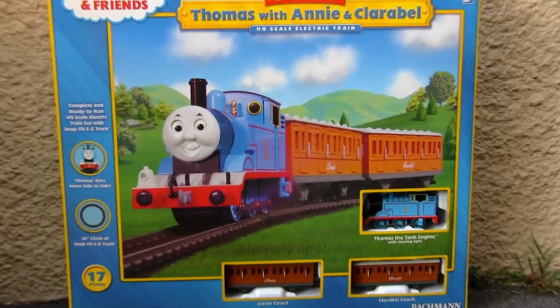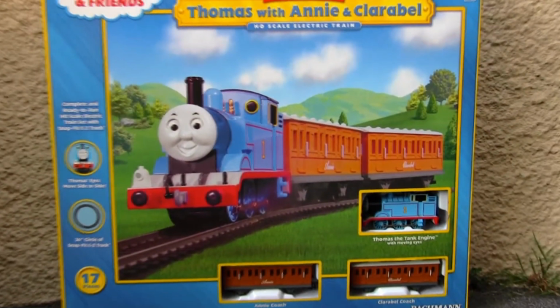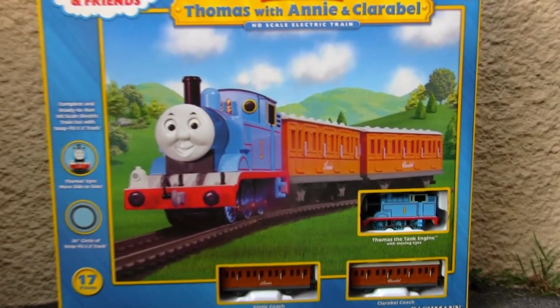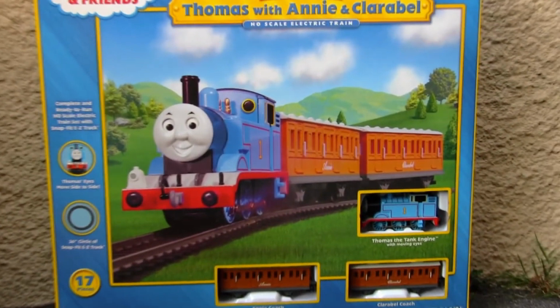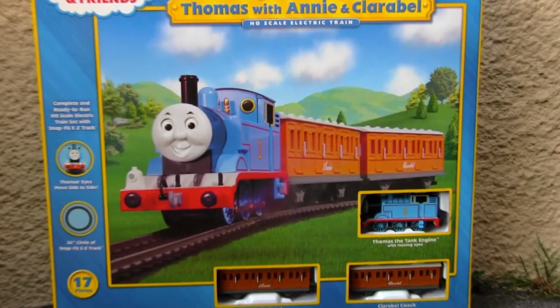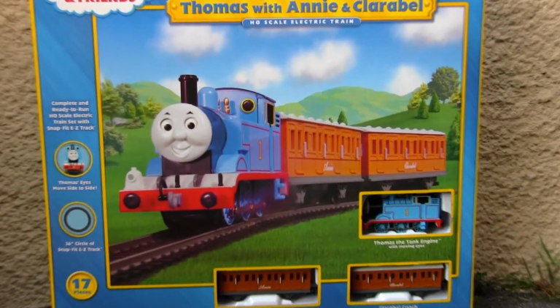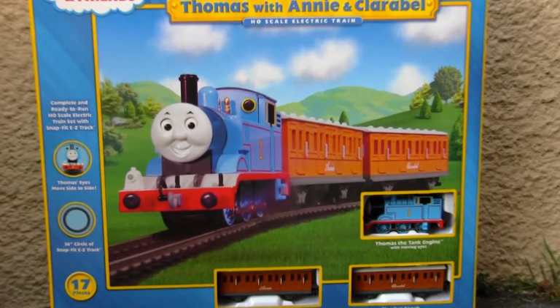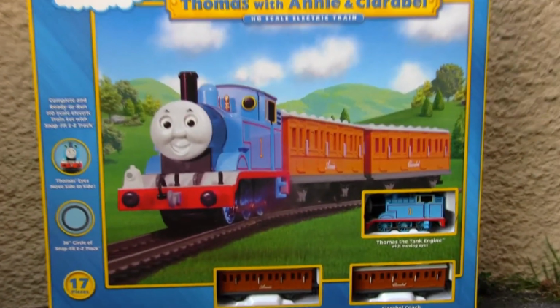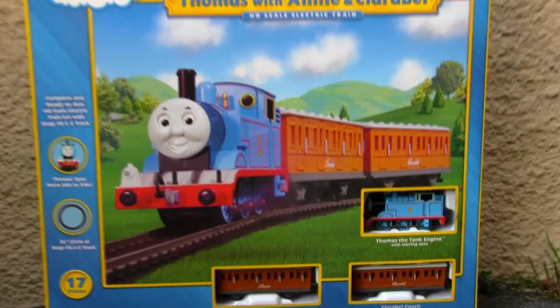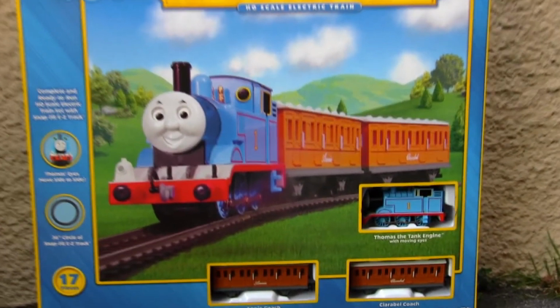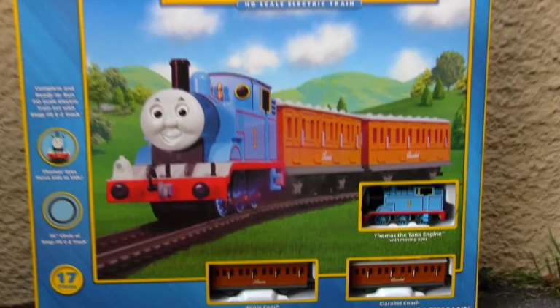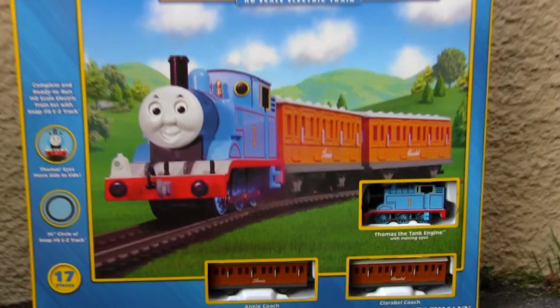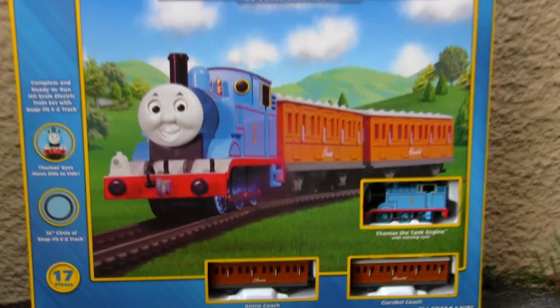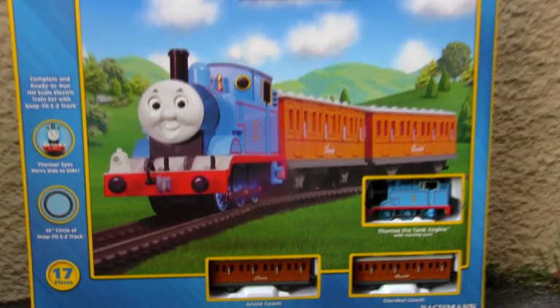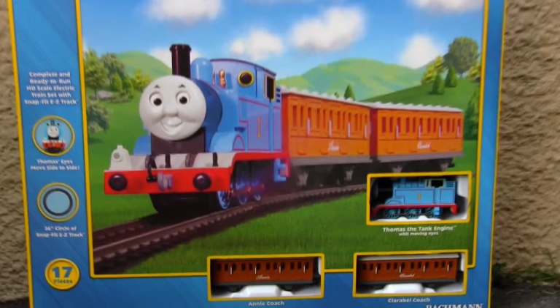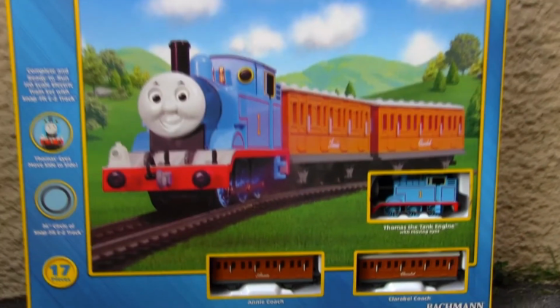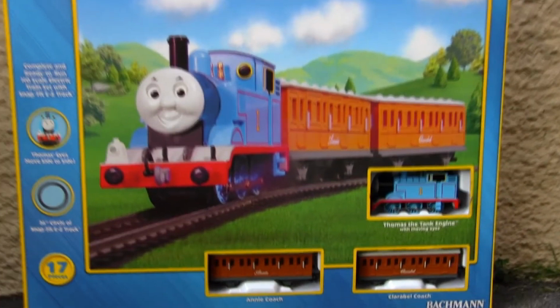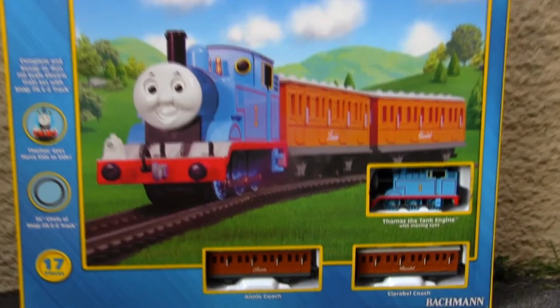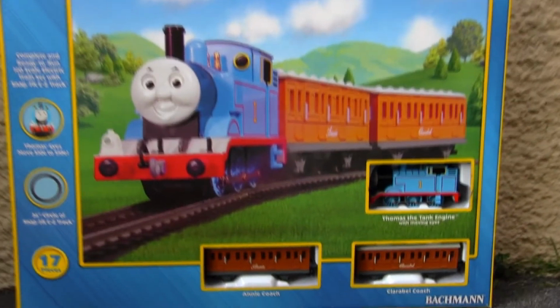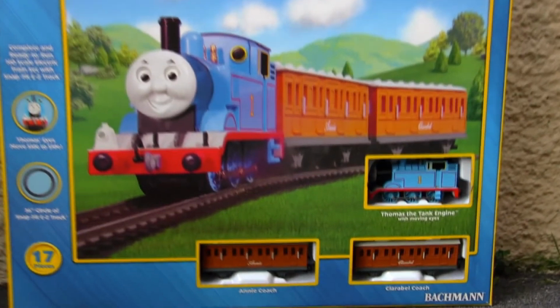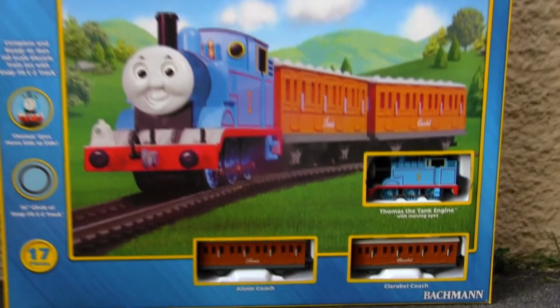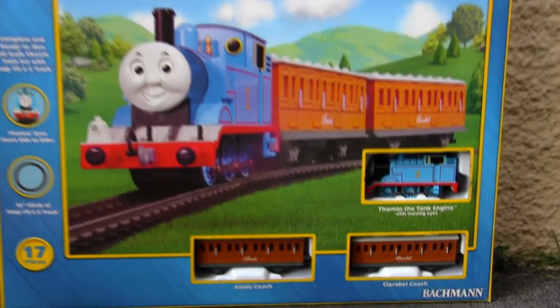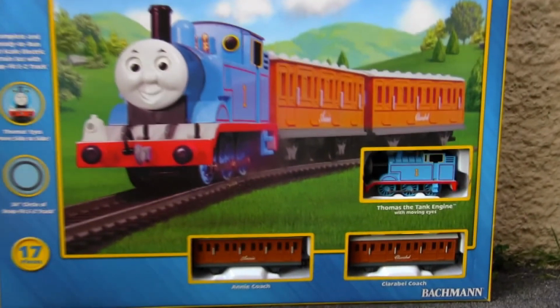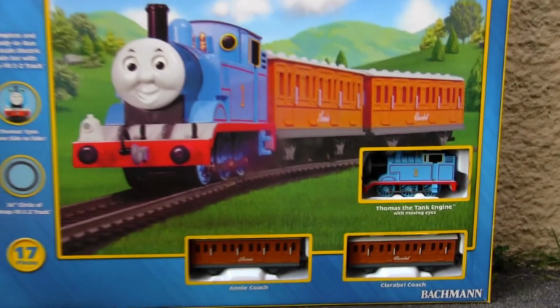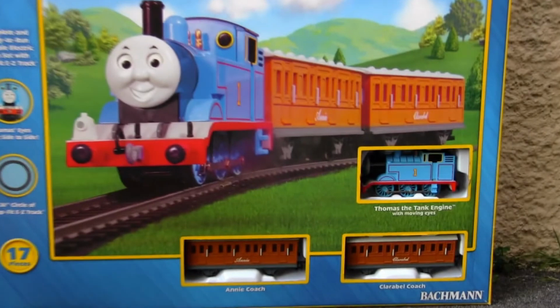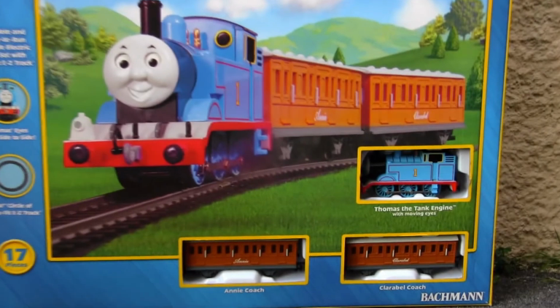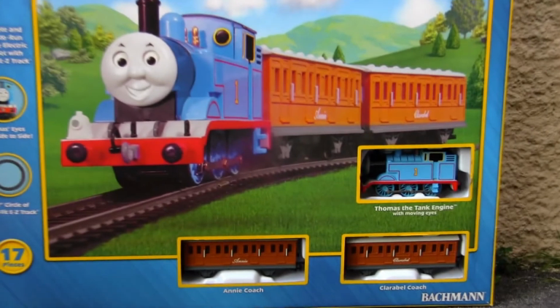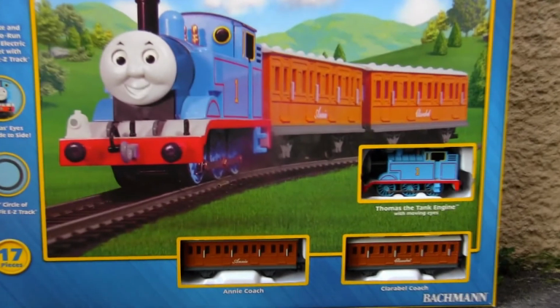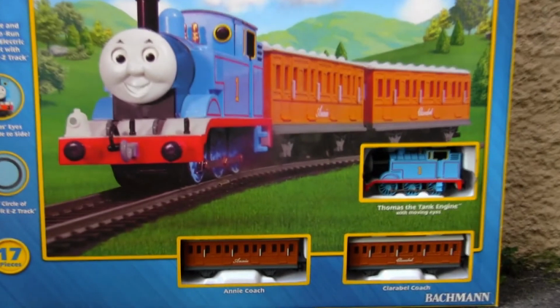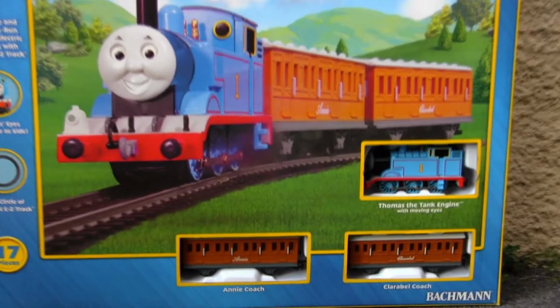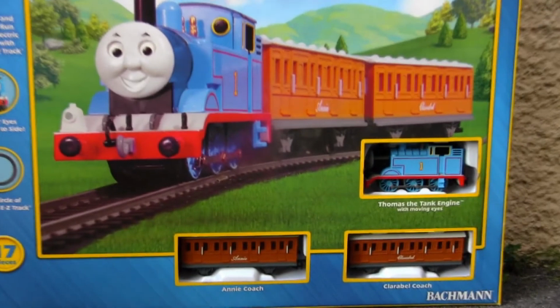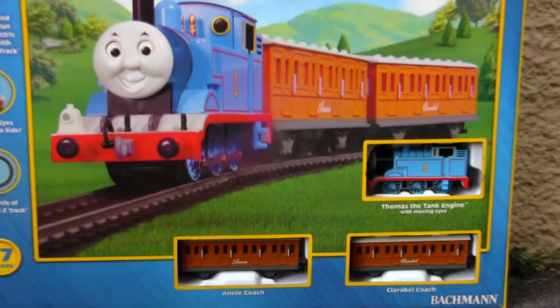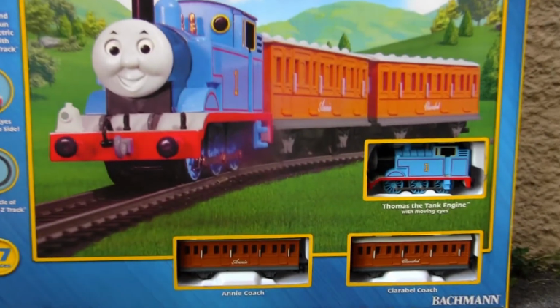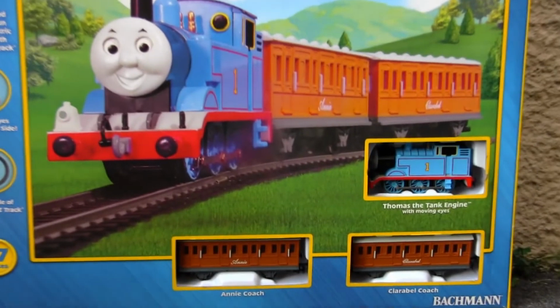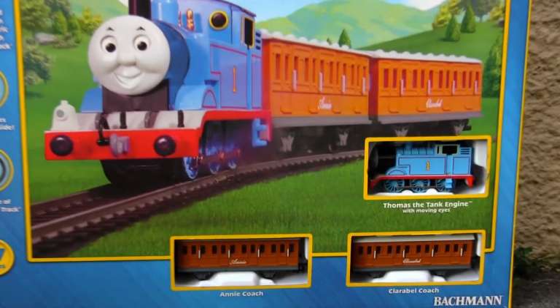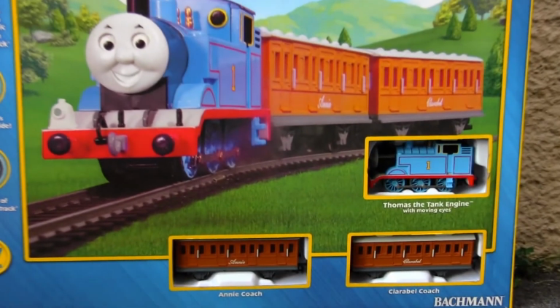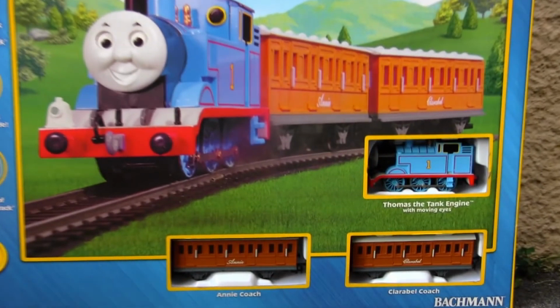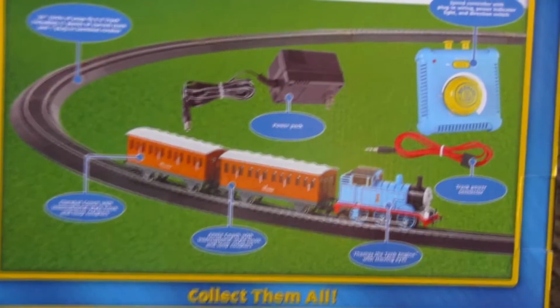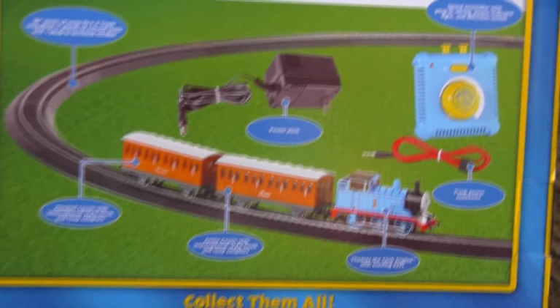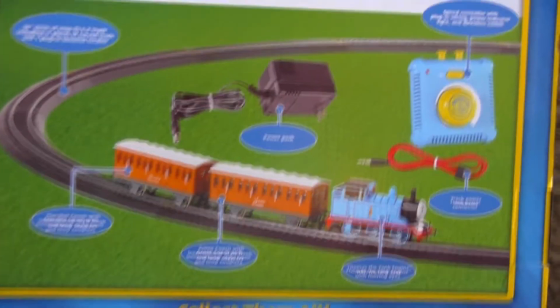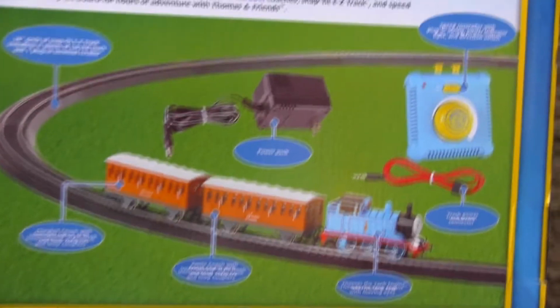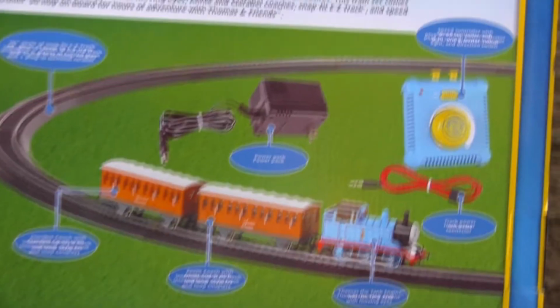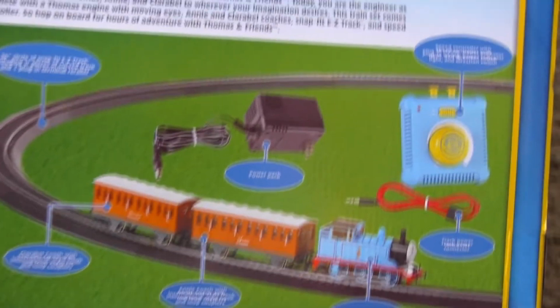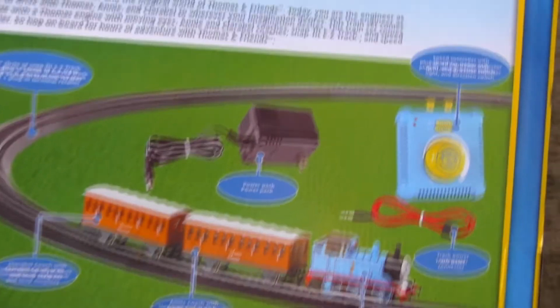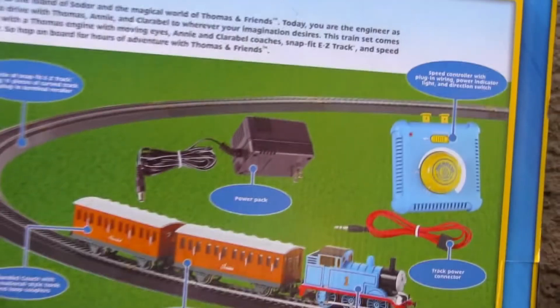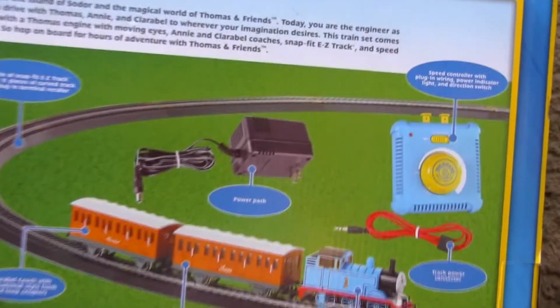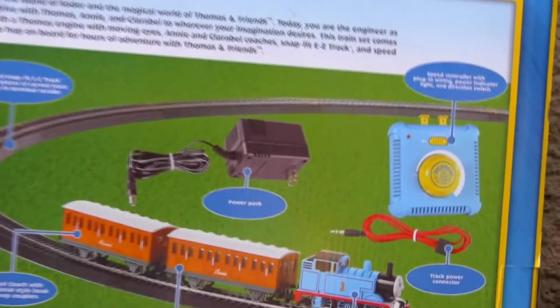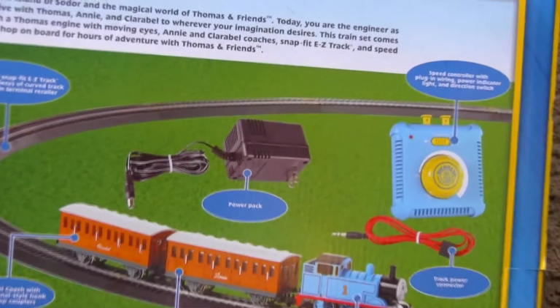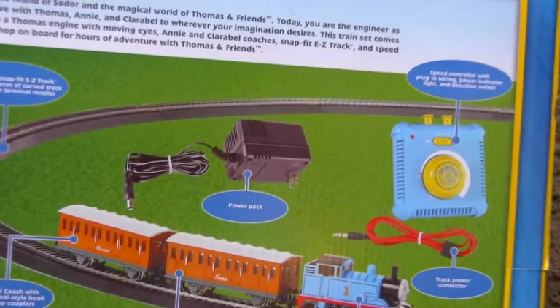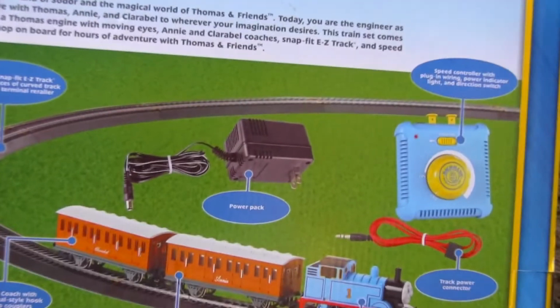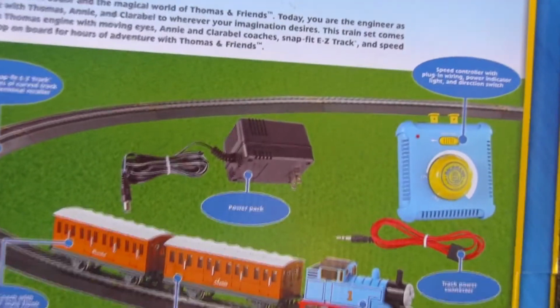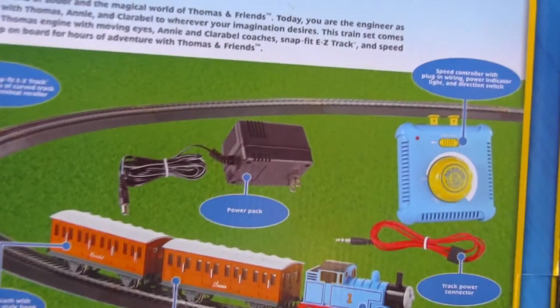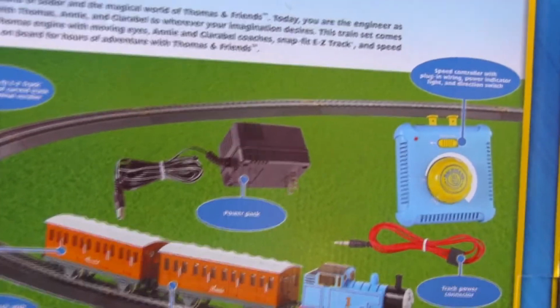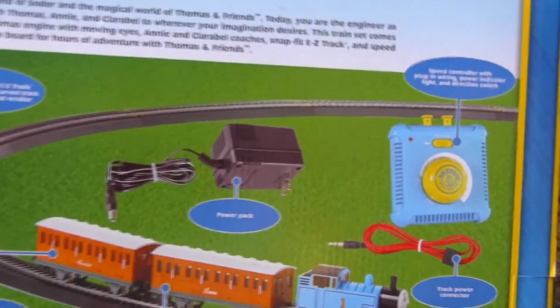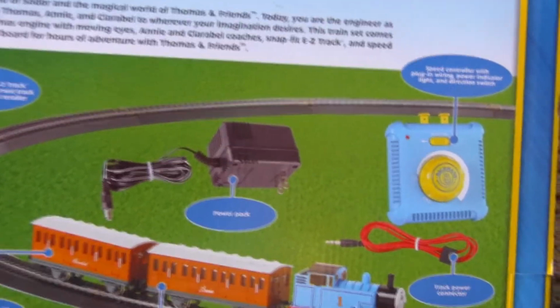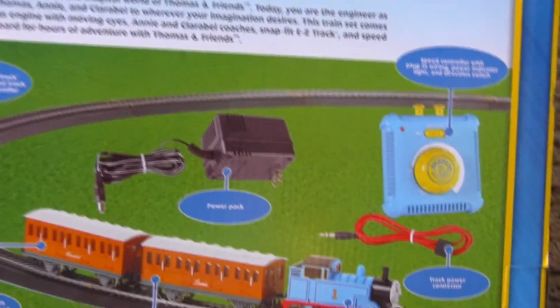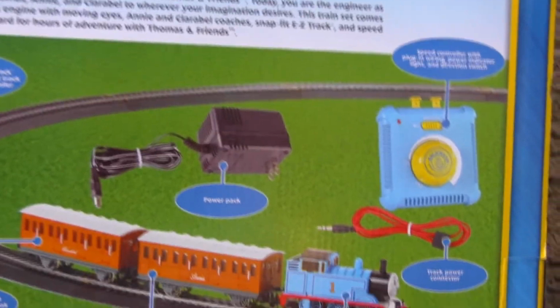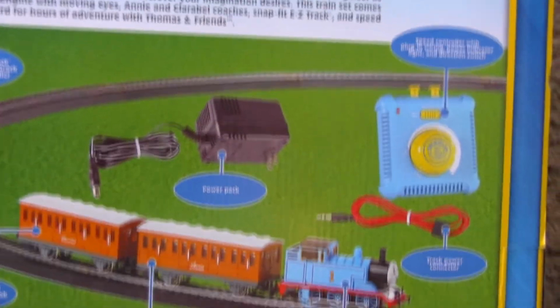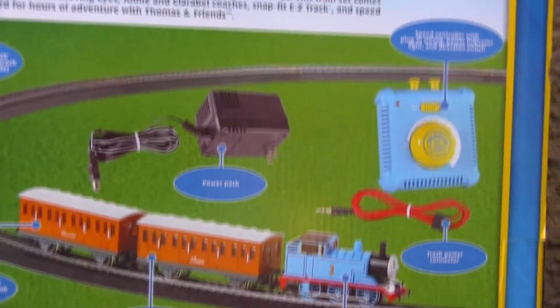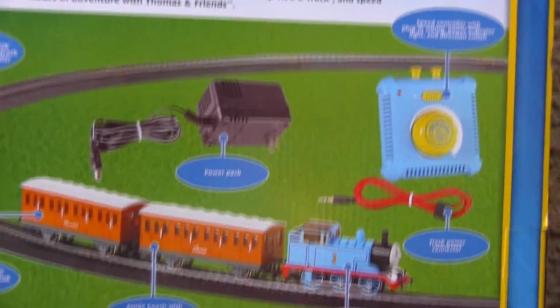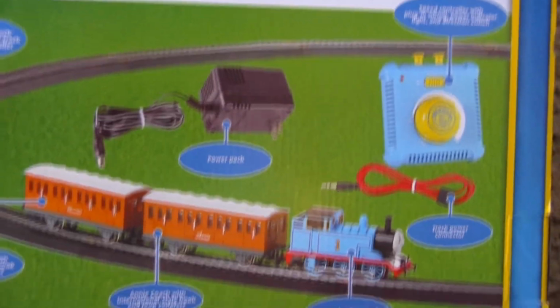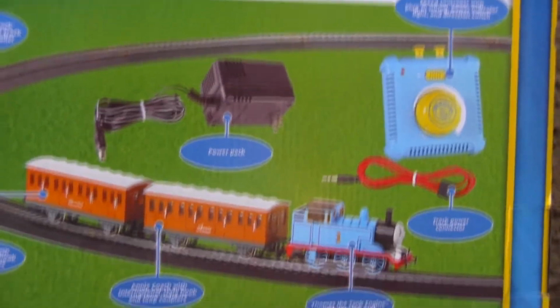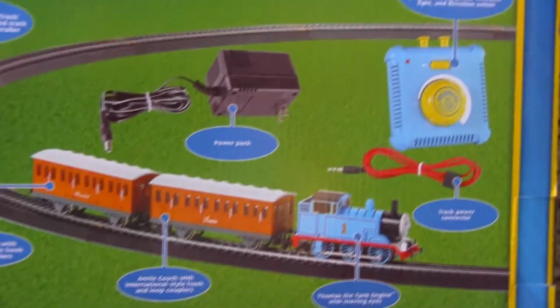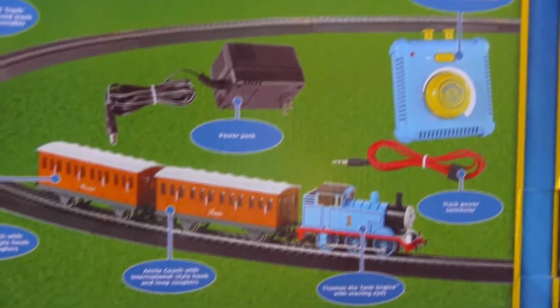For any Thomas fan, or even any model train enthusiast, the Bachman box on the back has a nice picture showing what's included in the set.